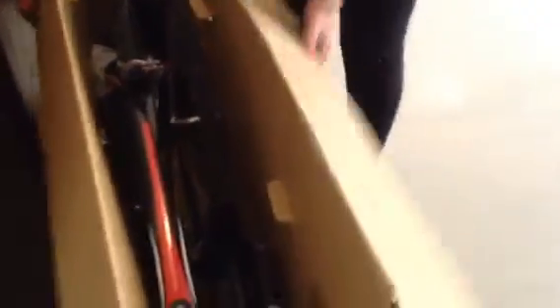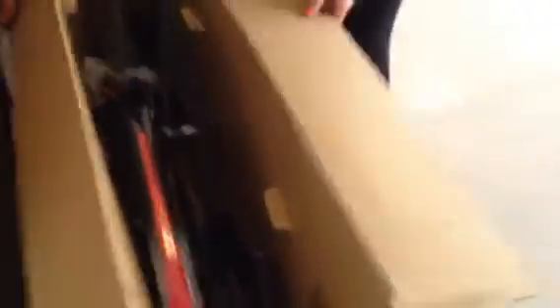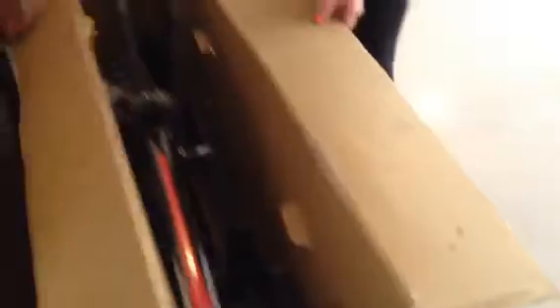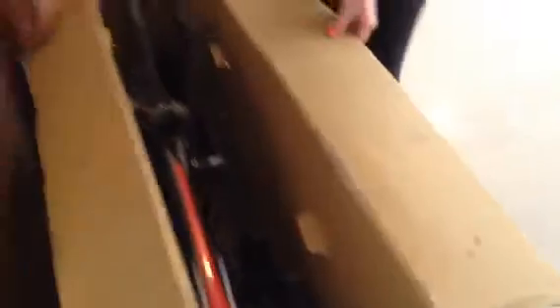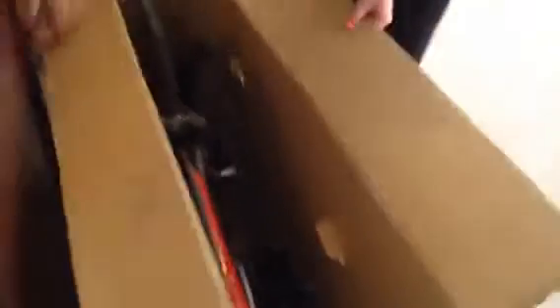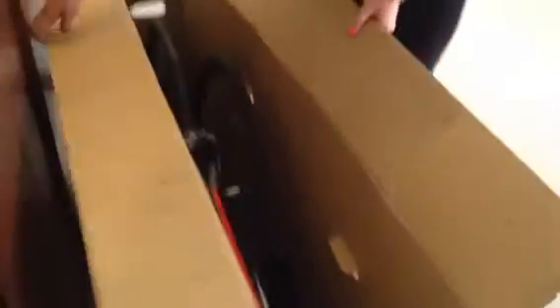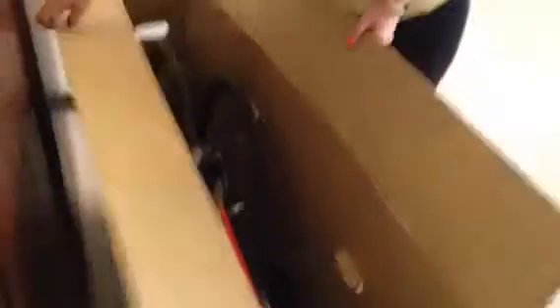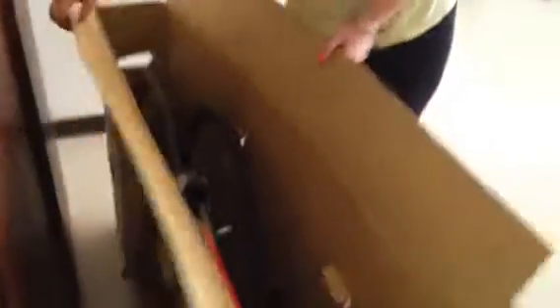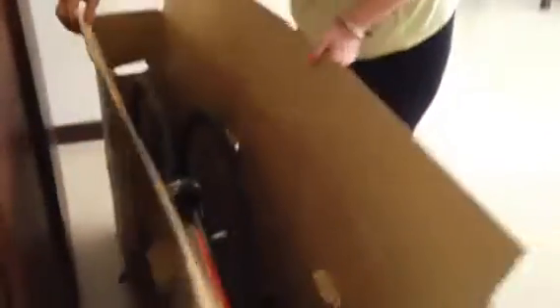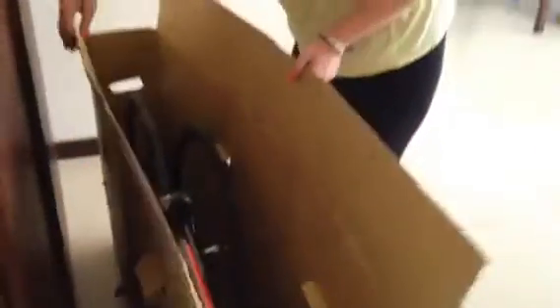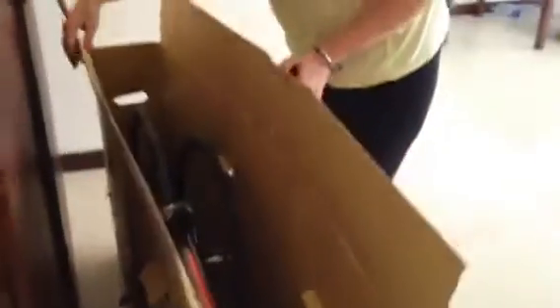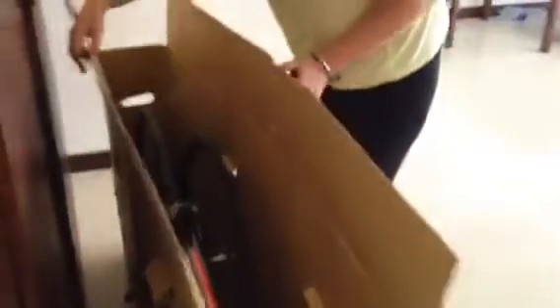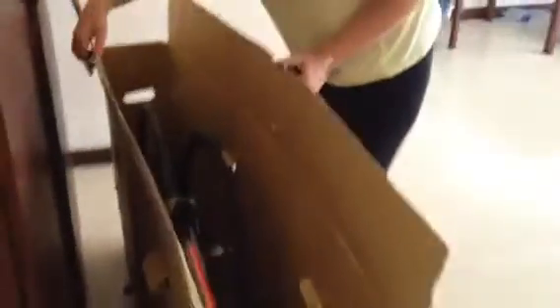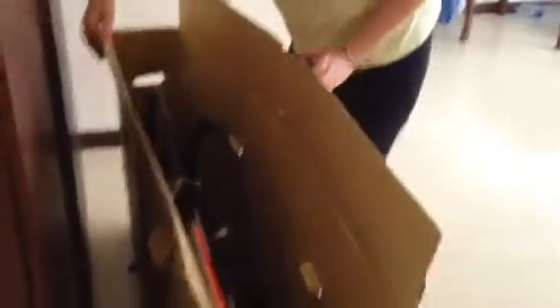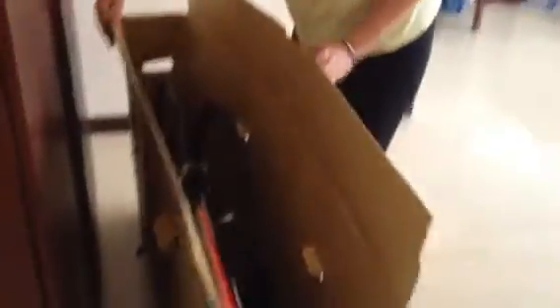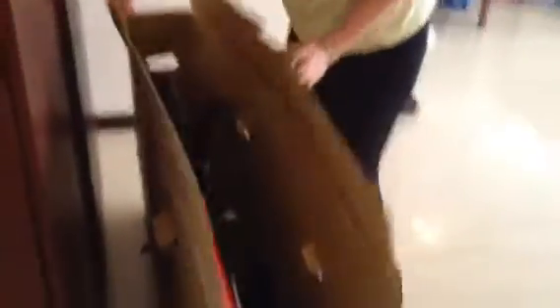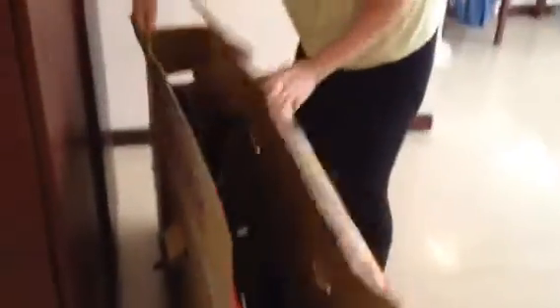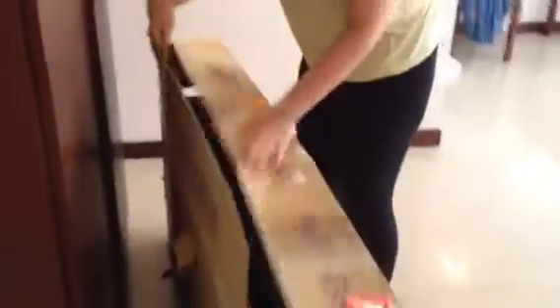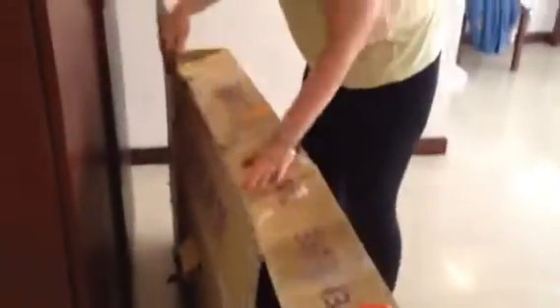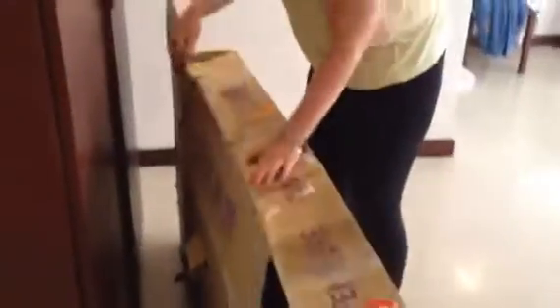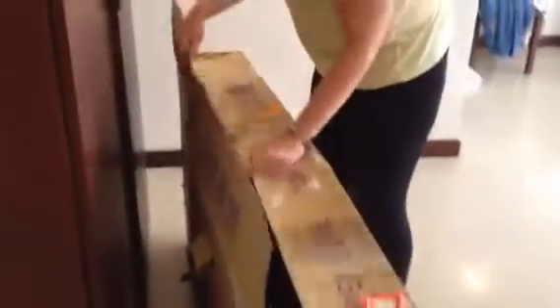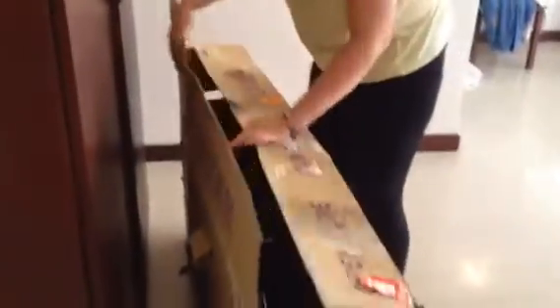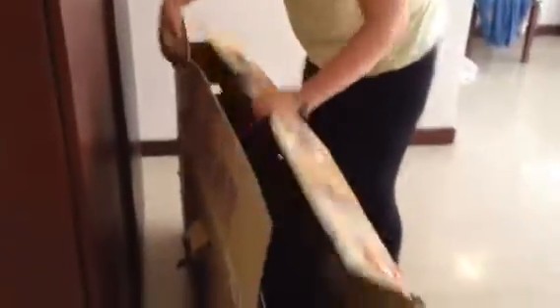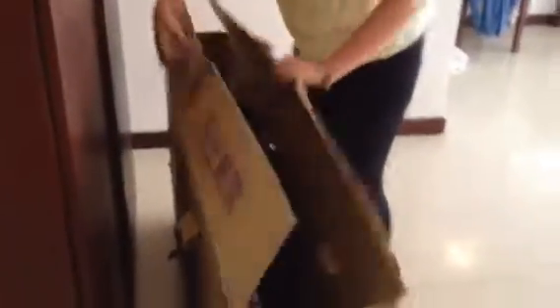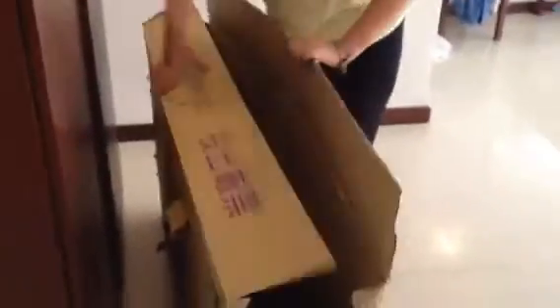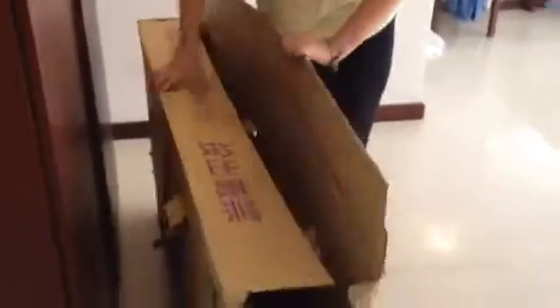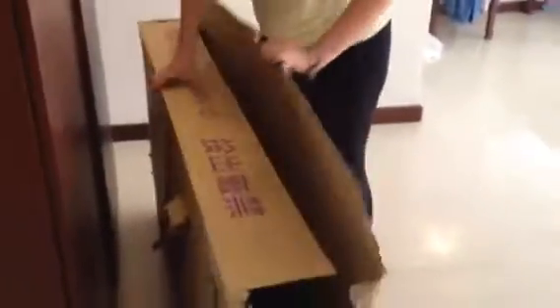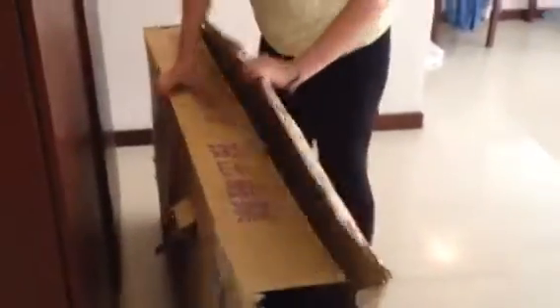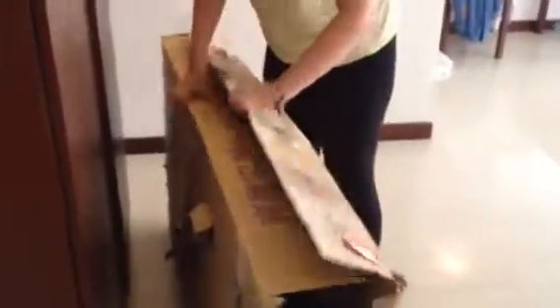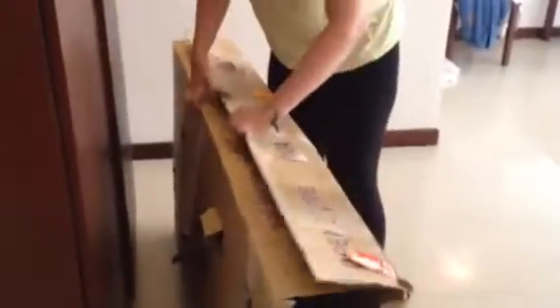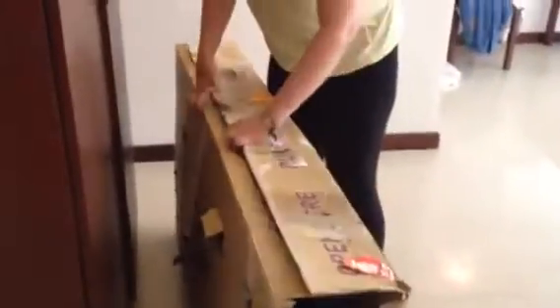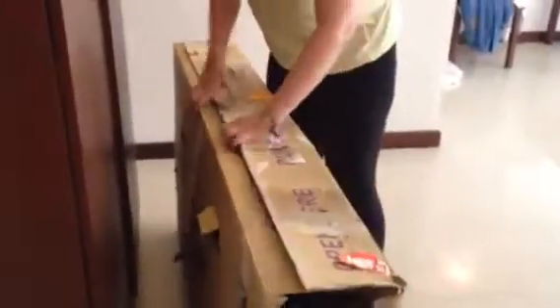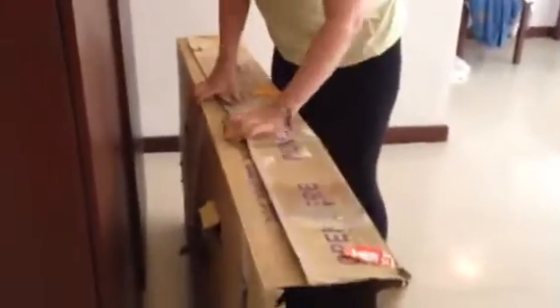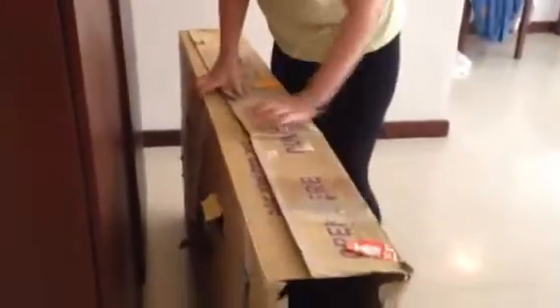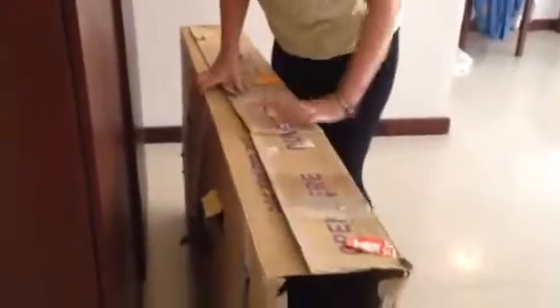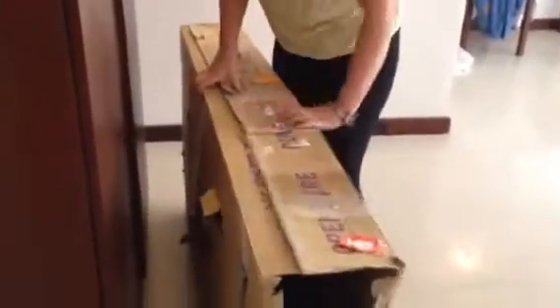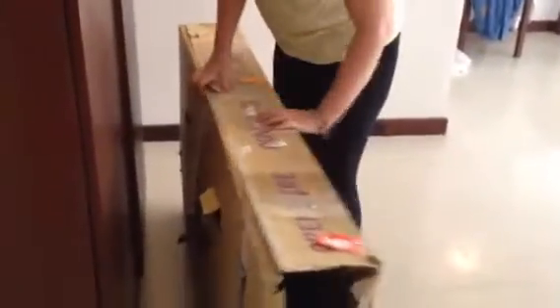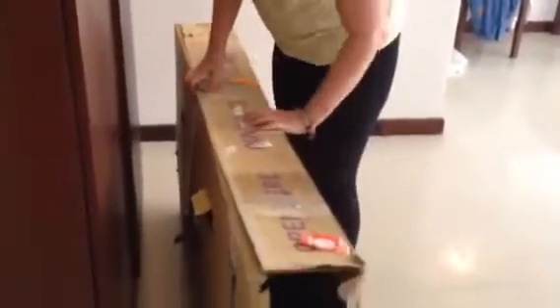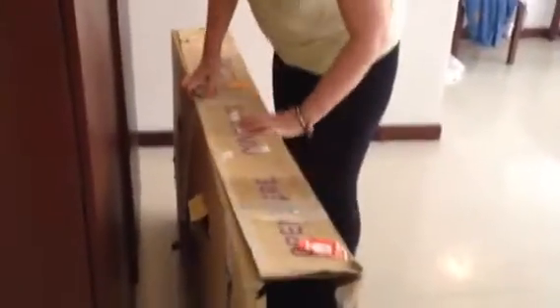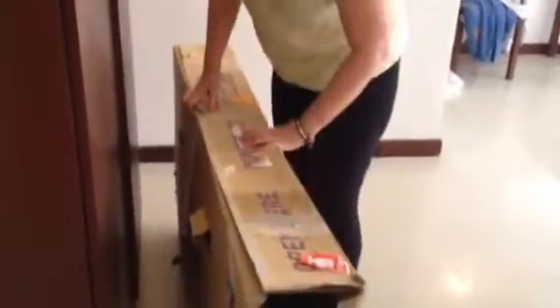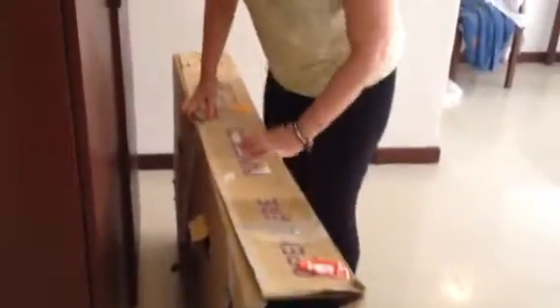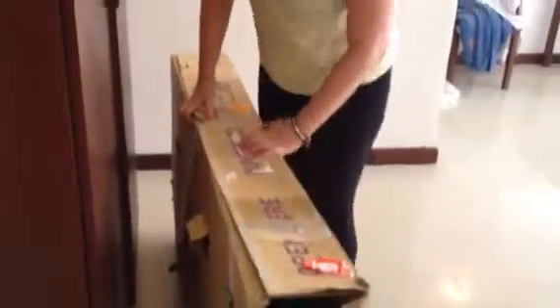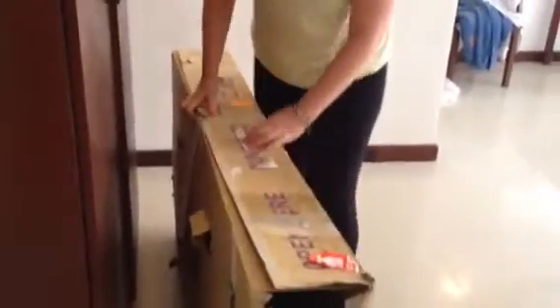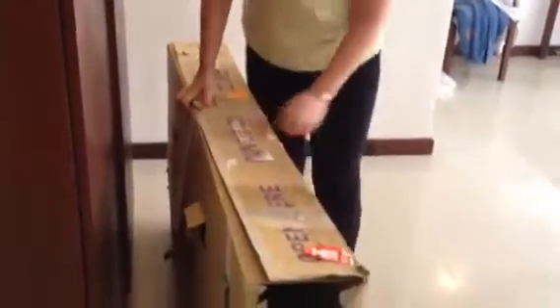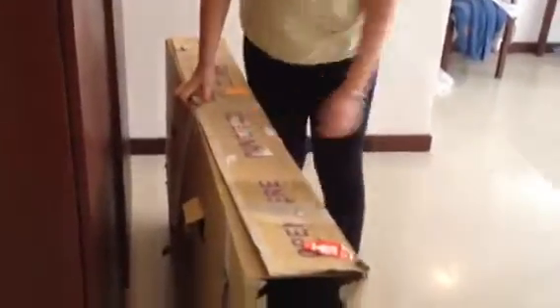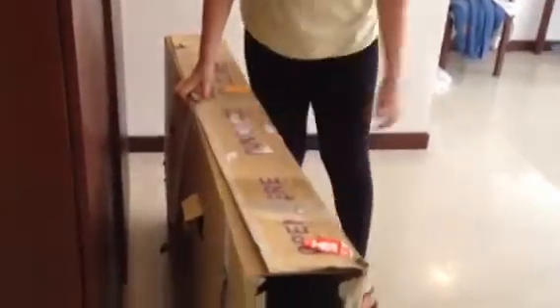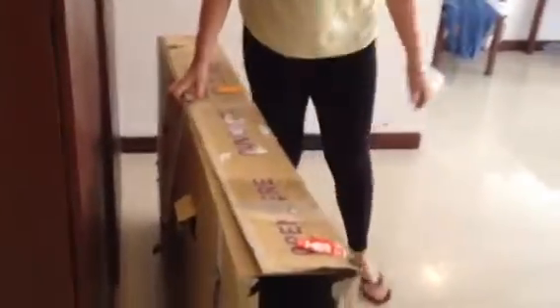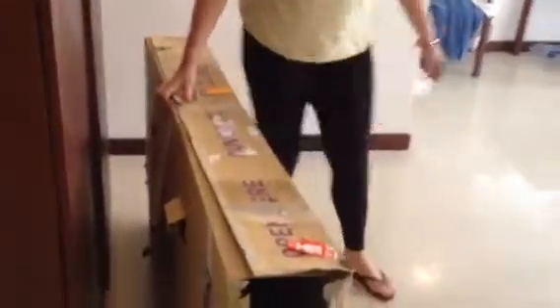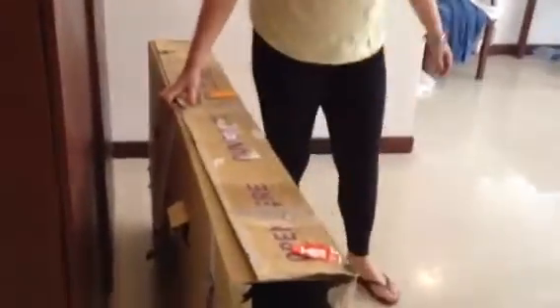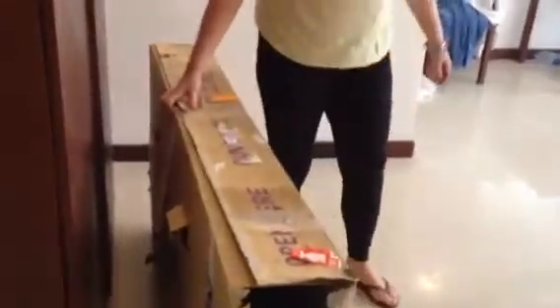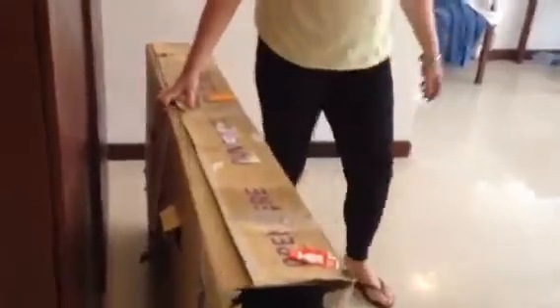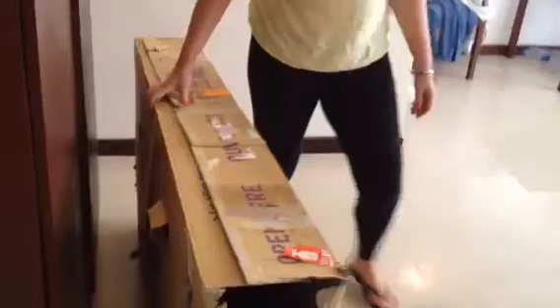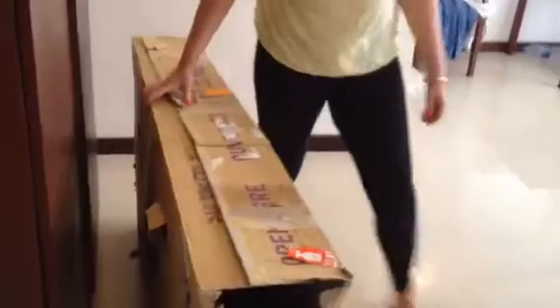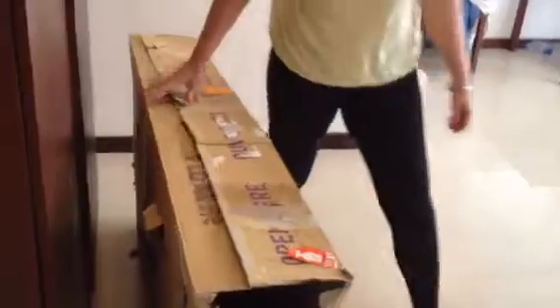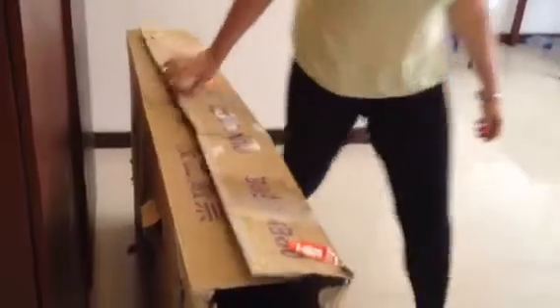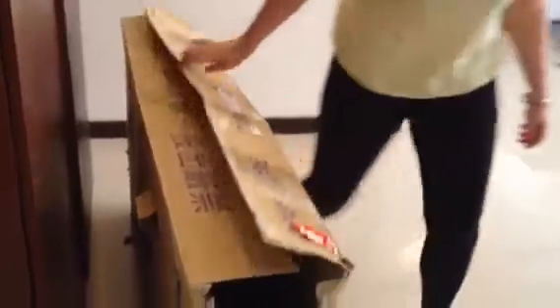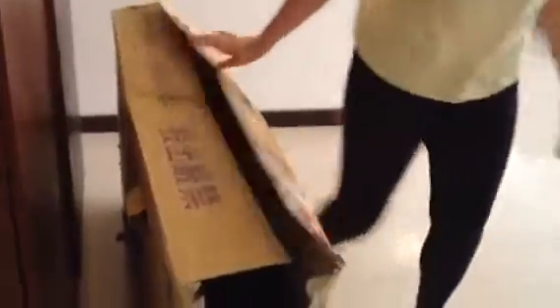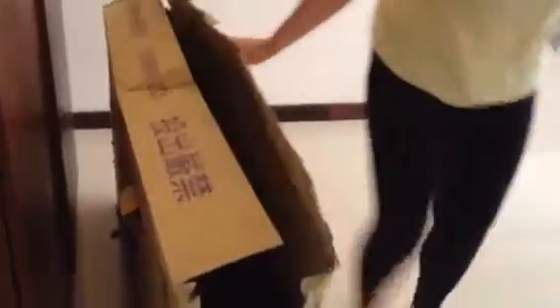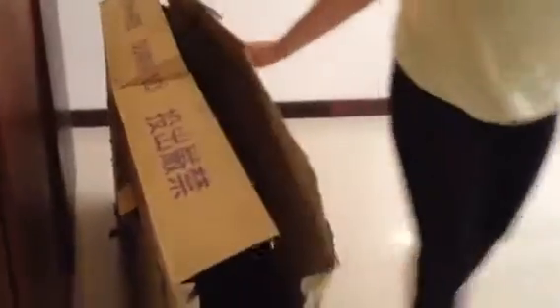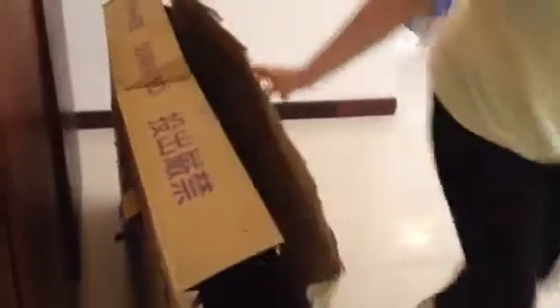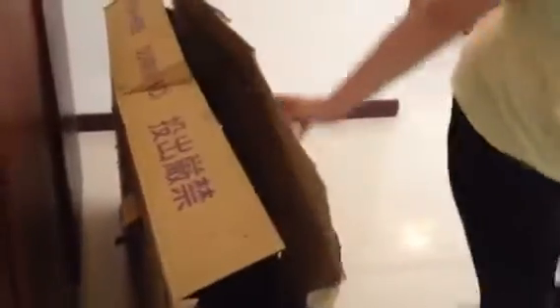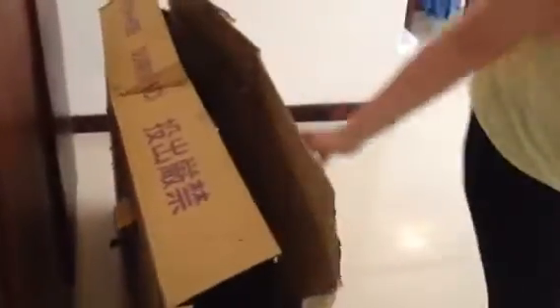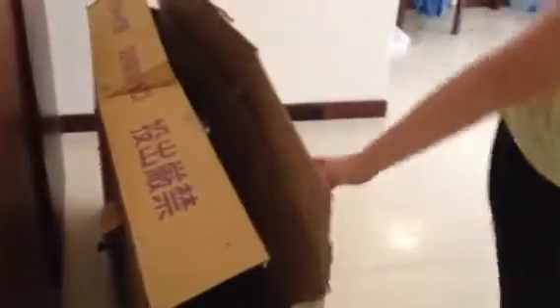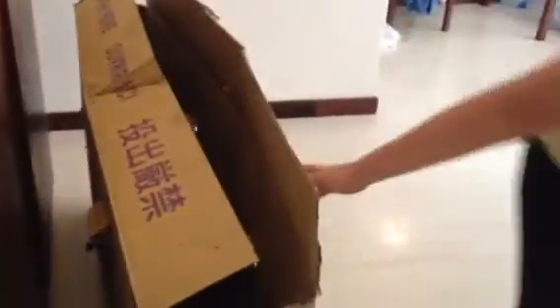It did fit! So now you just grab some tape and close it up.